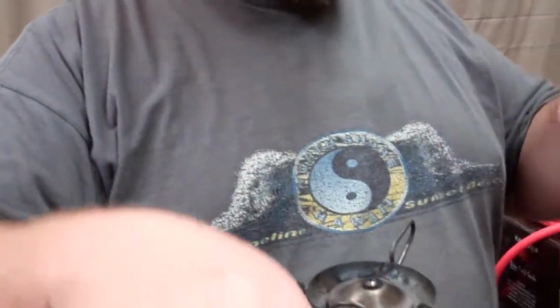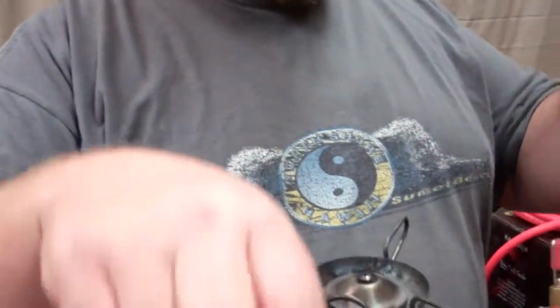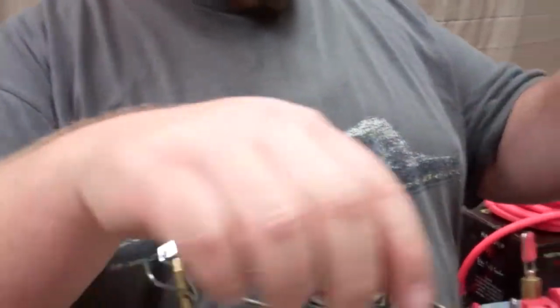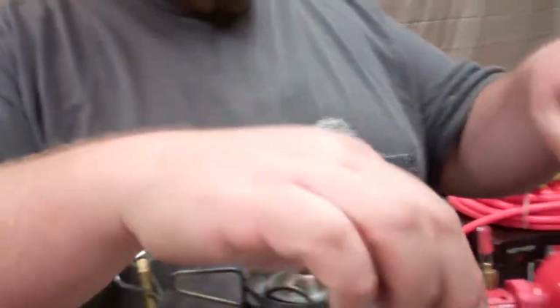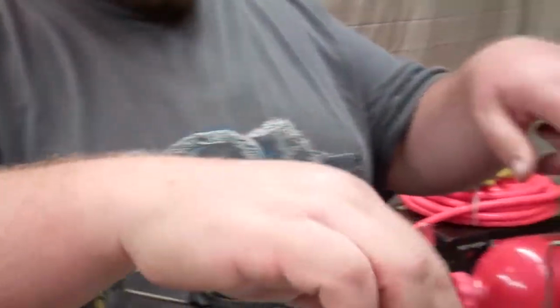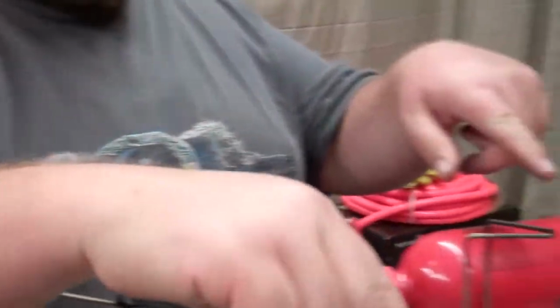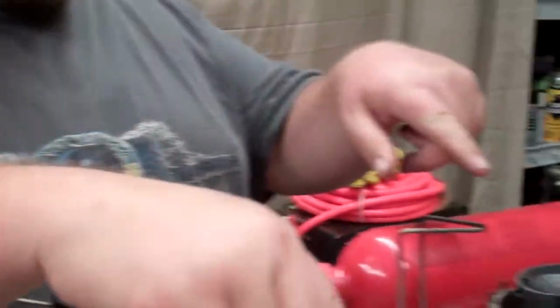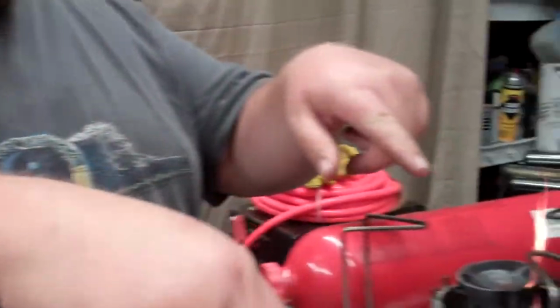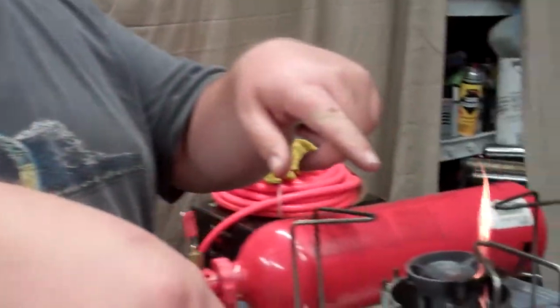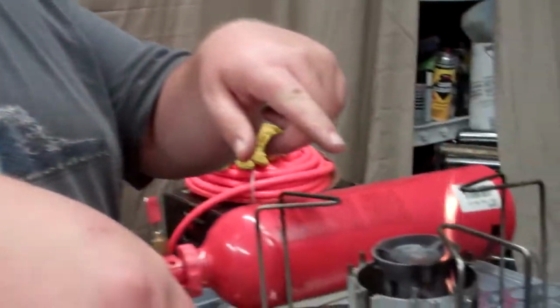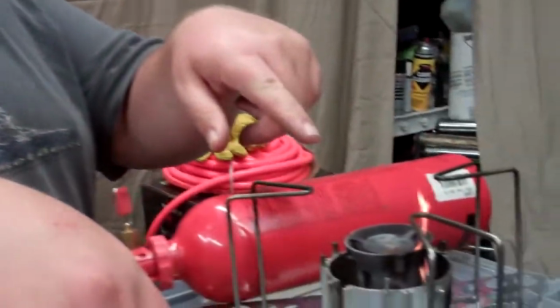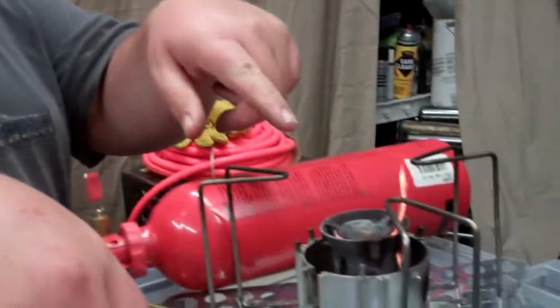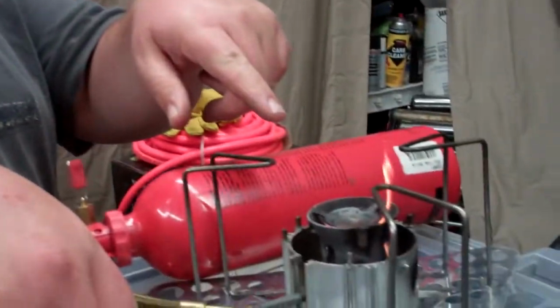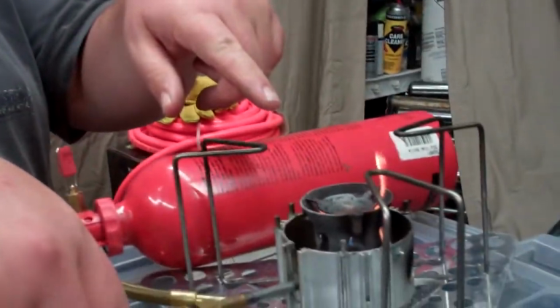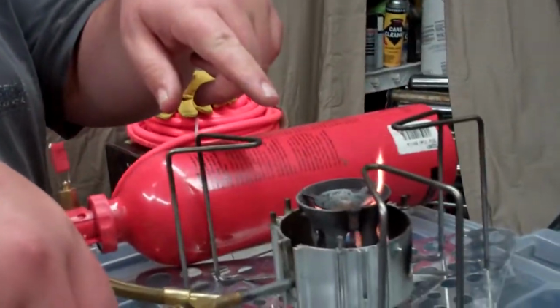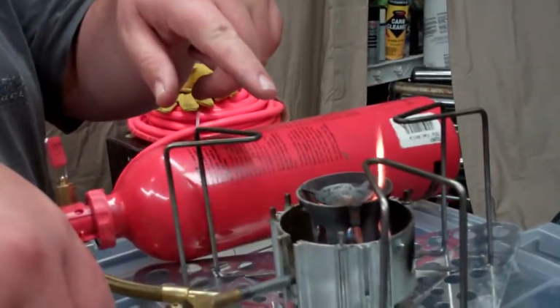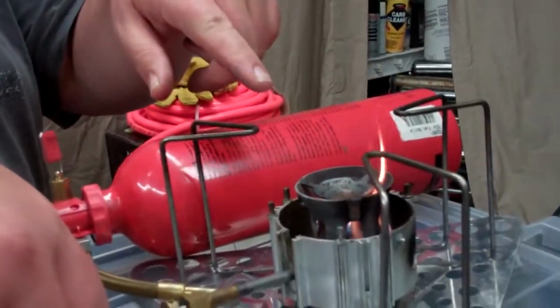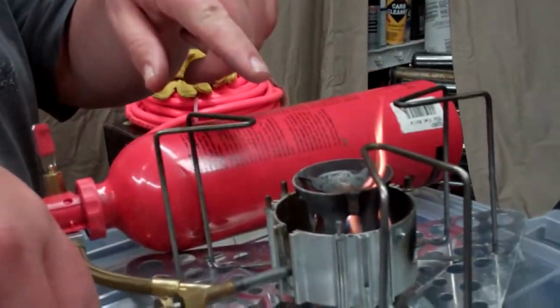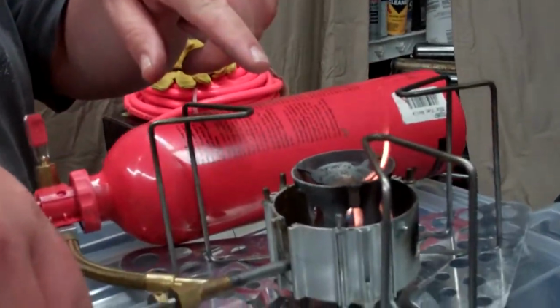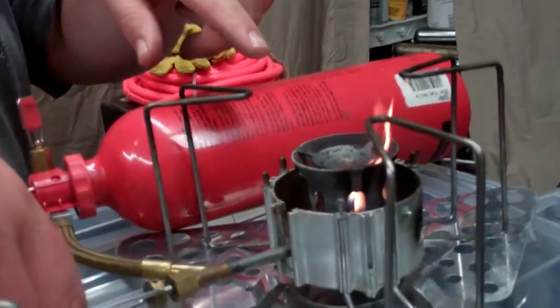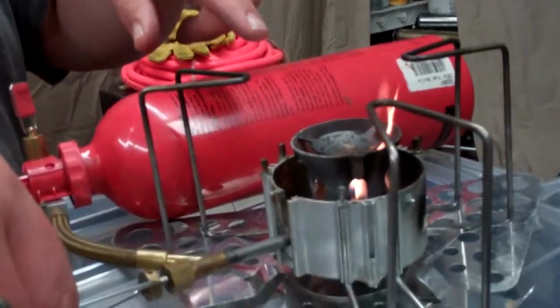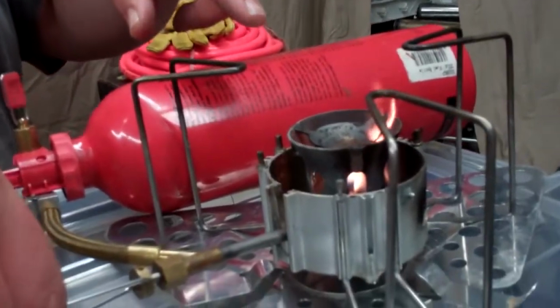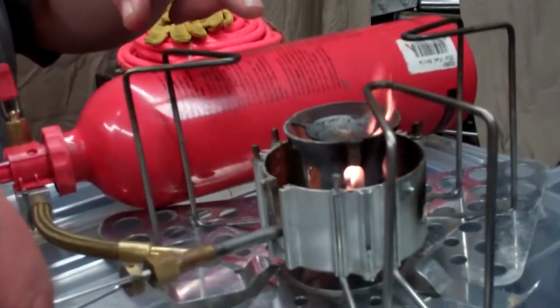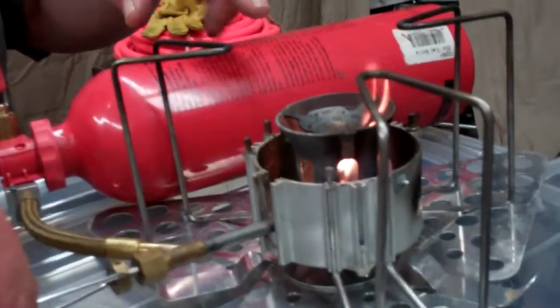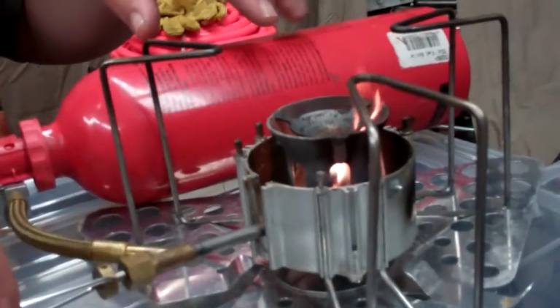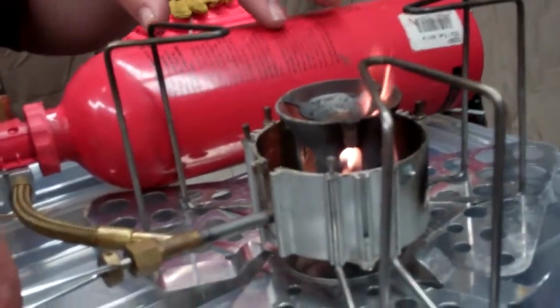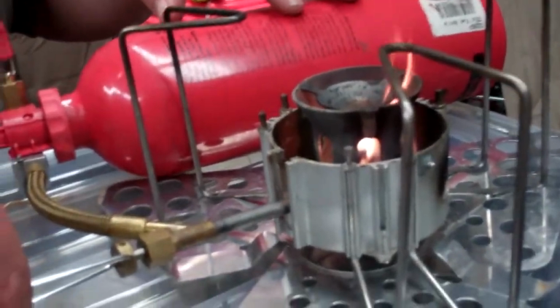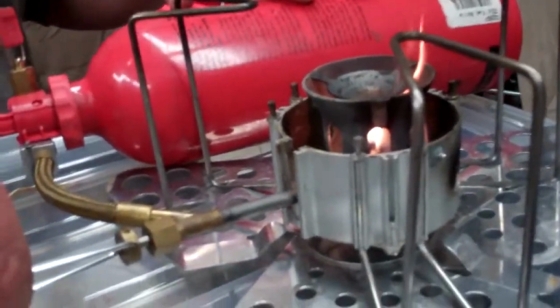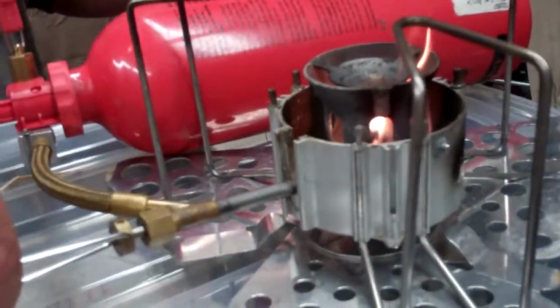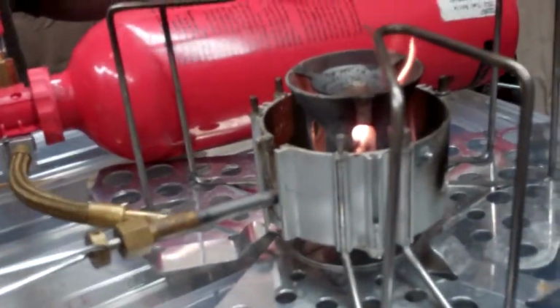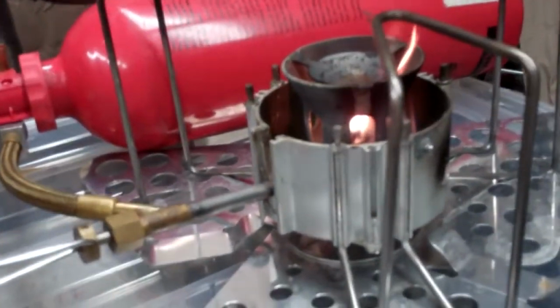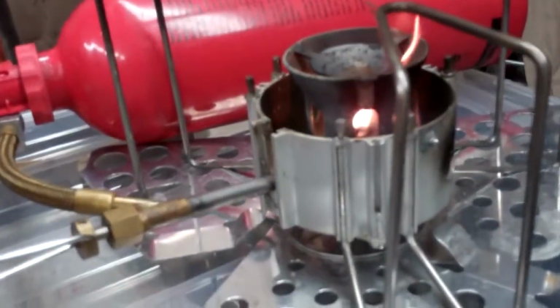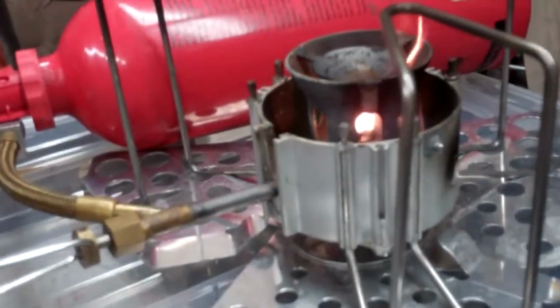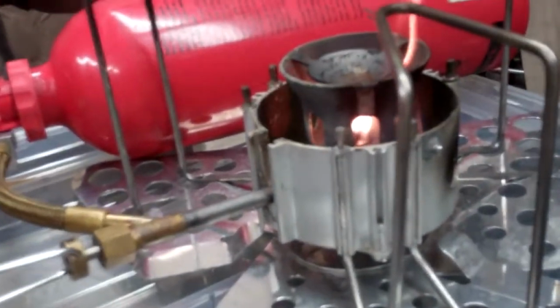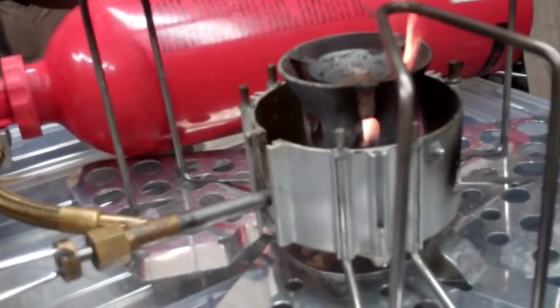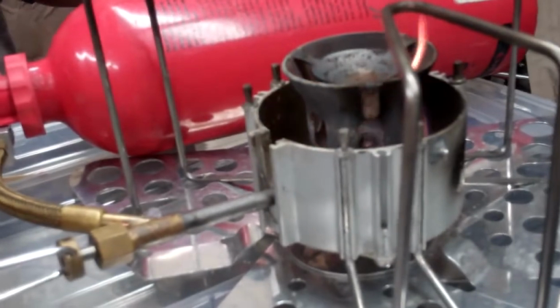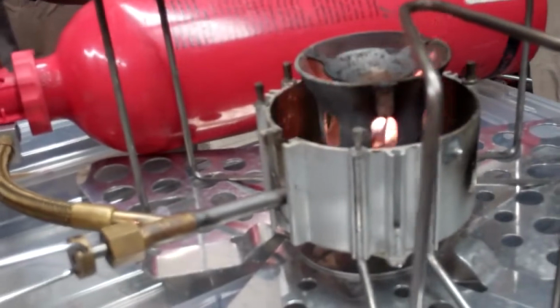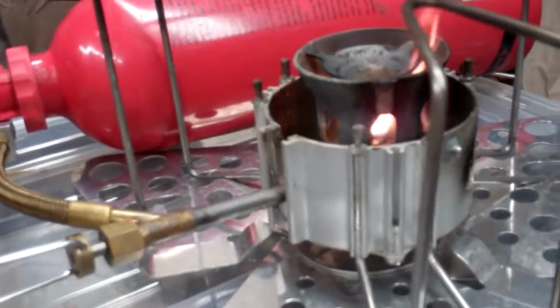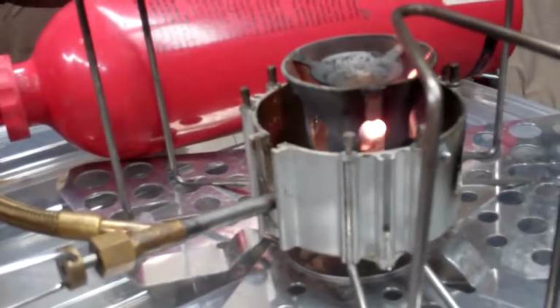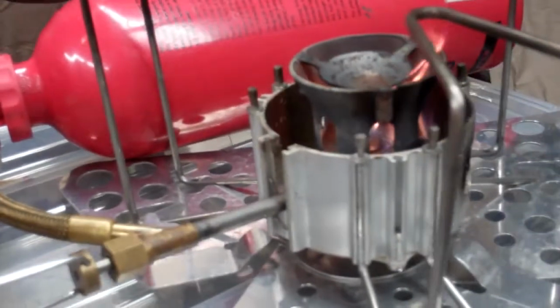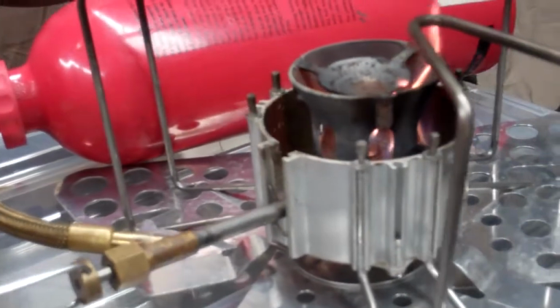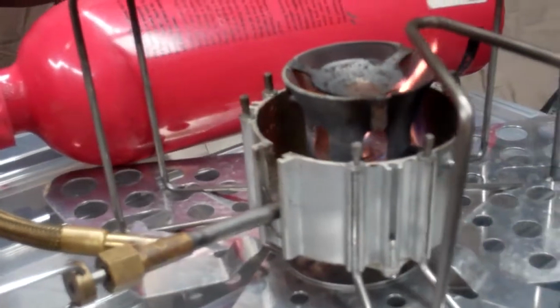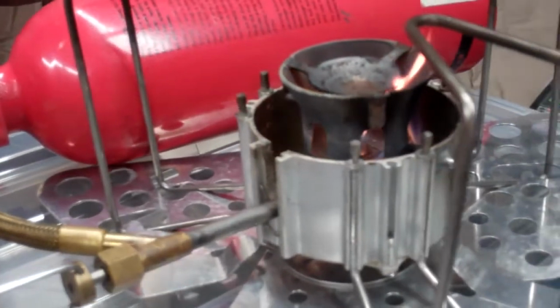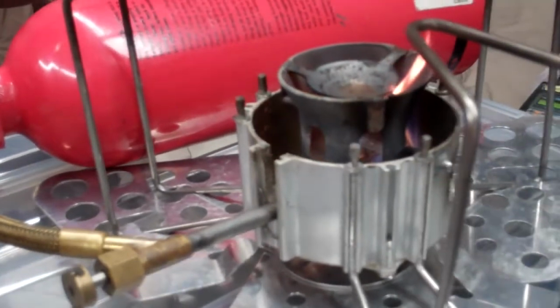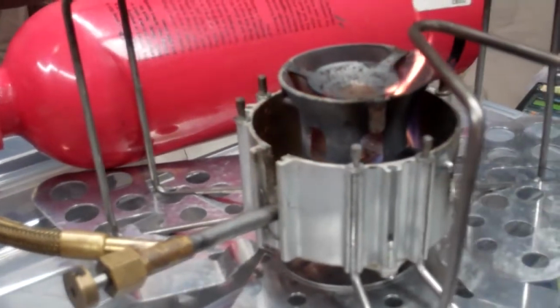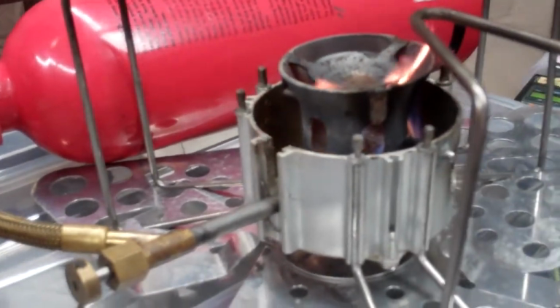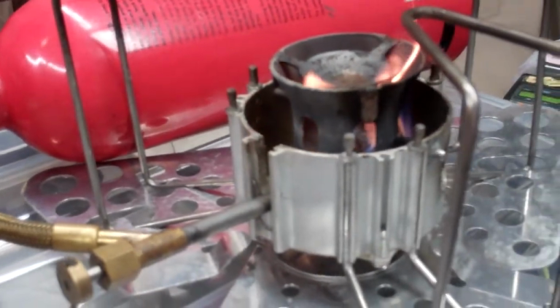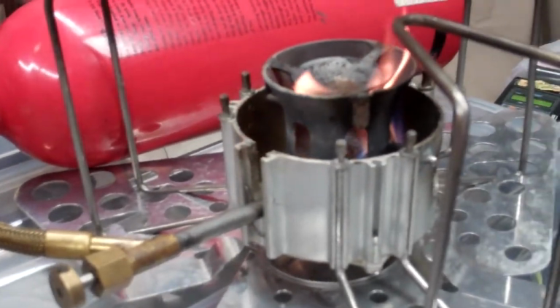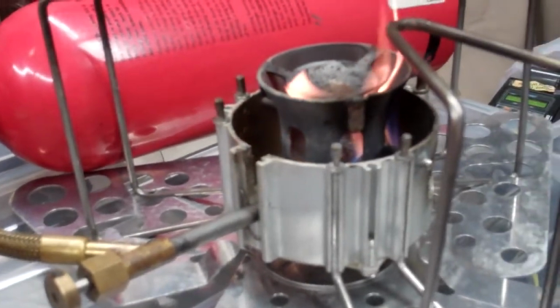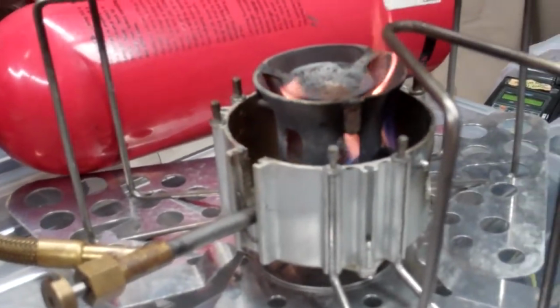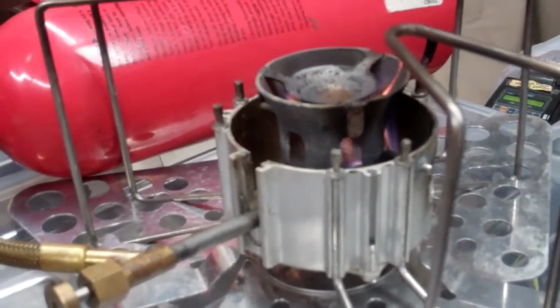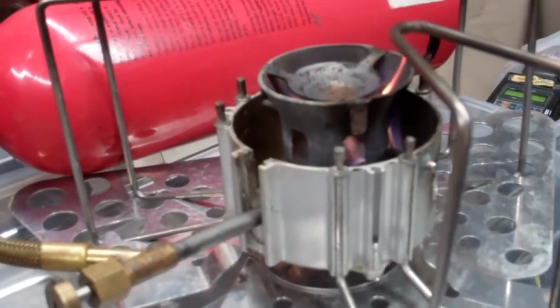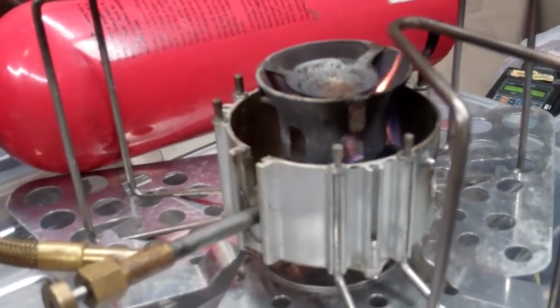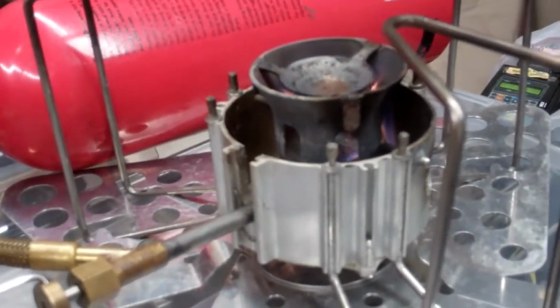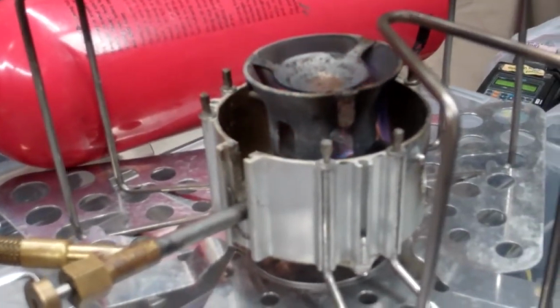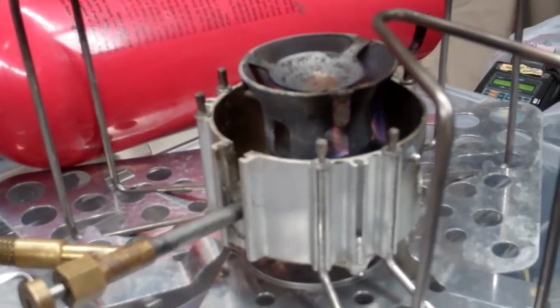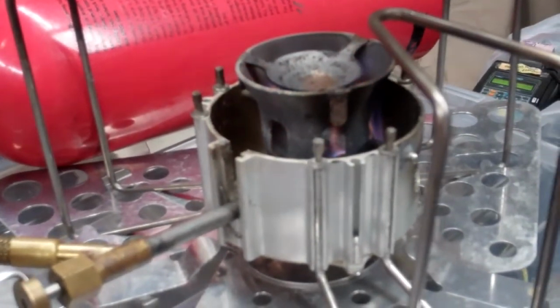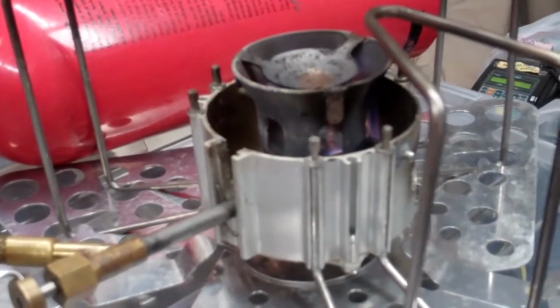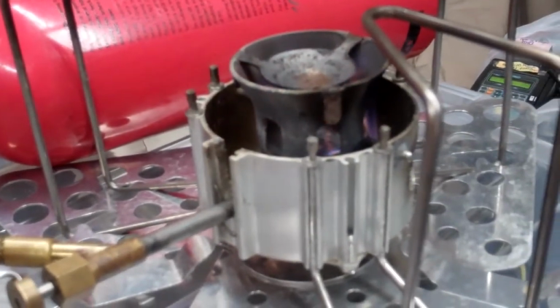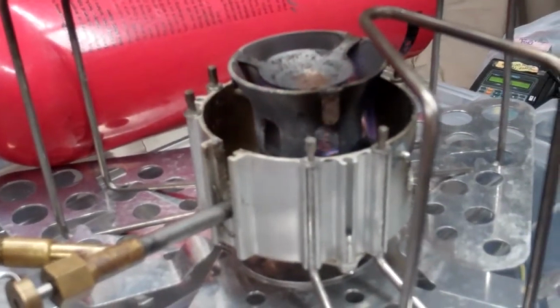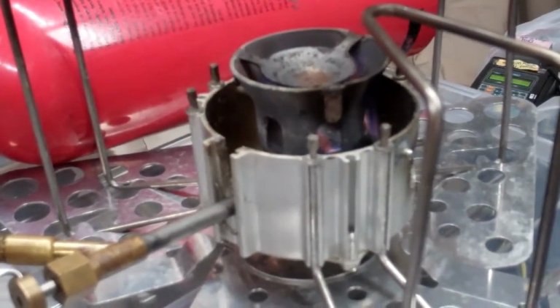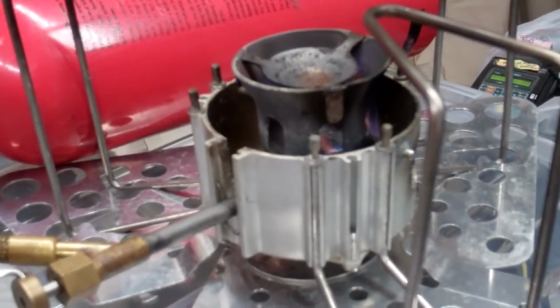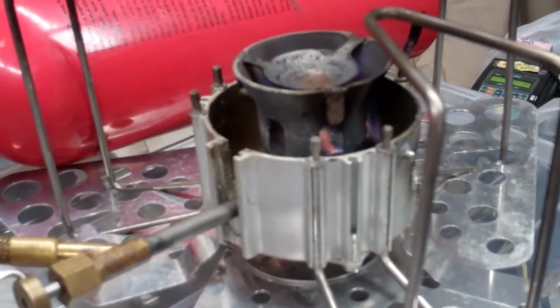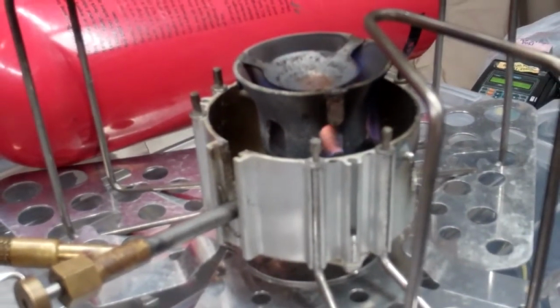As the stove starts to calm down here, you'll see it almost completely go out. Just before it goes out, go ahead and turn on your gas.